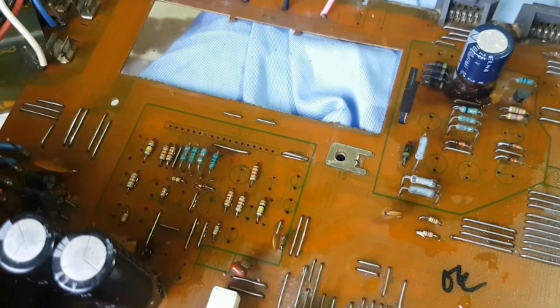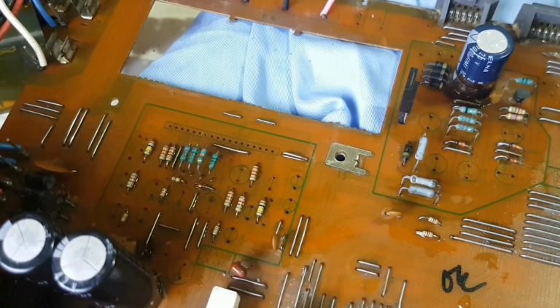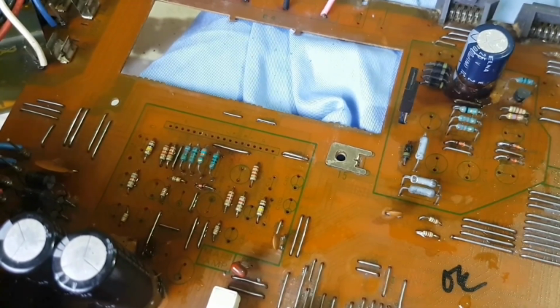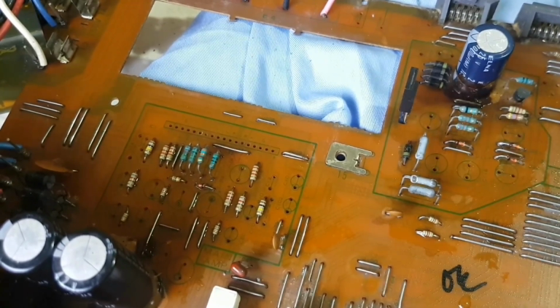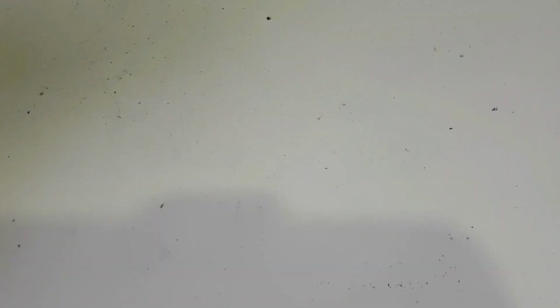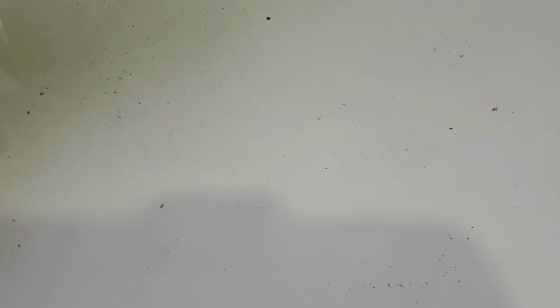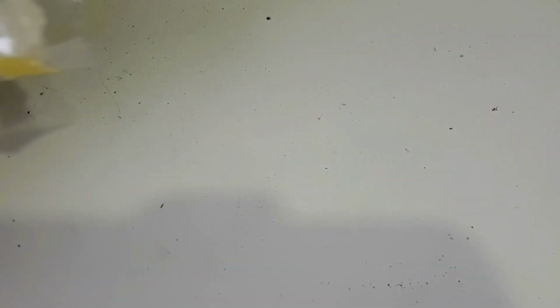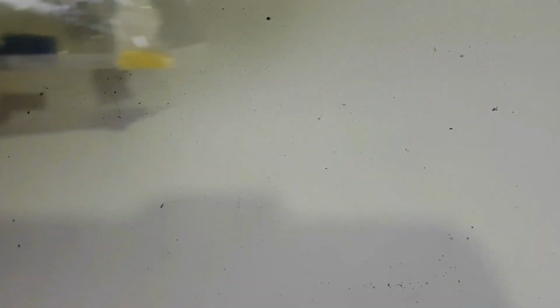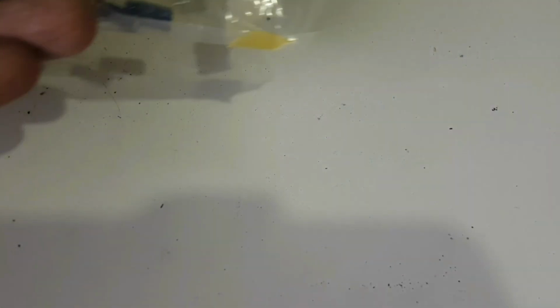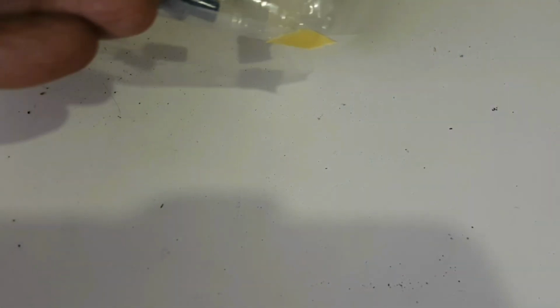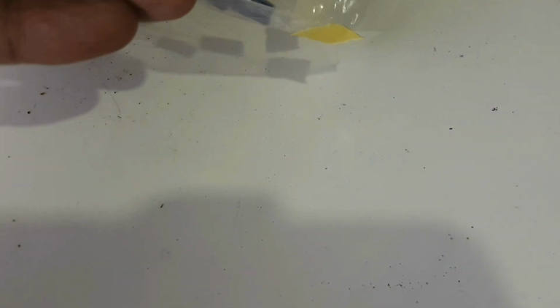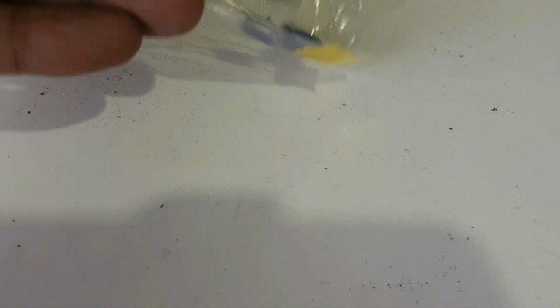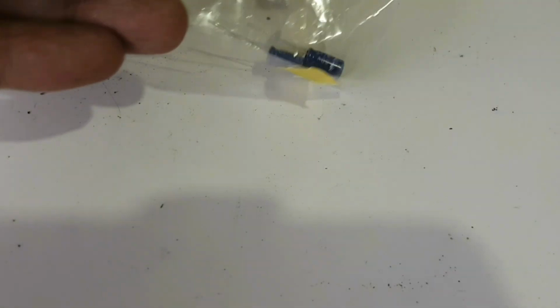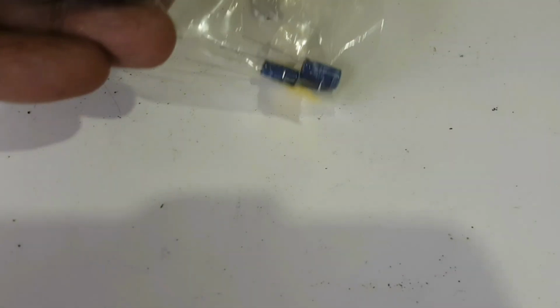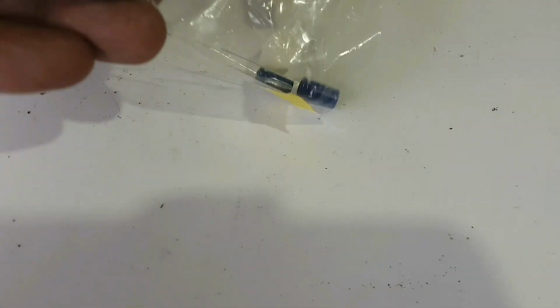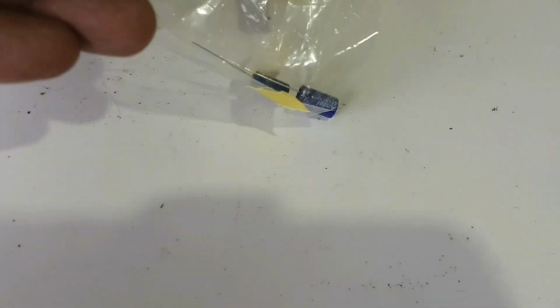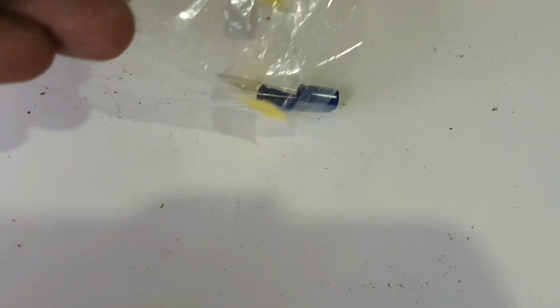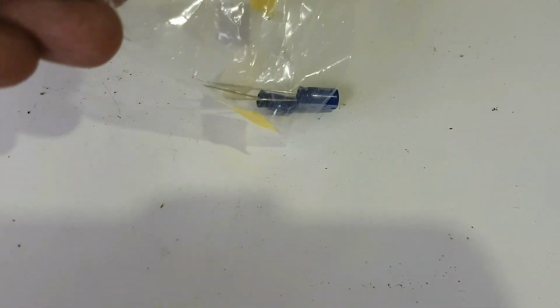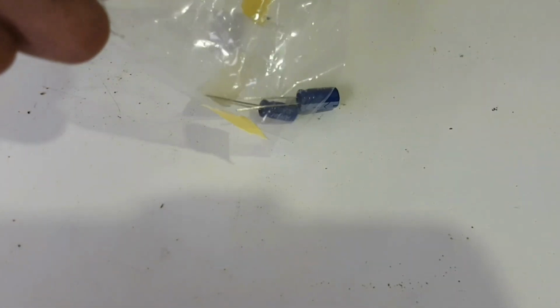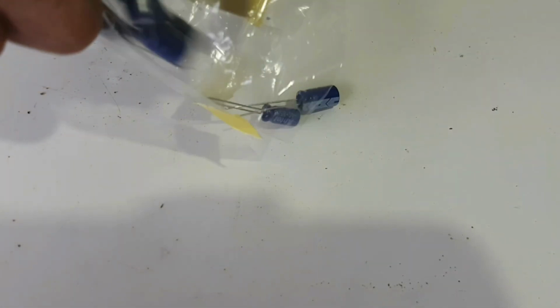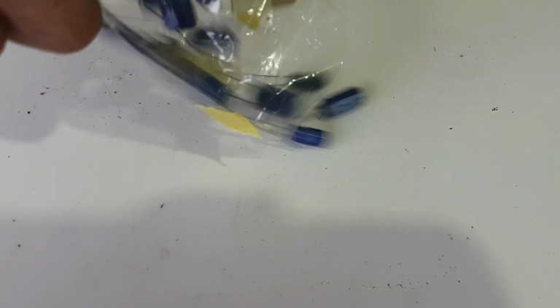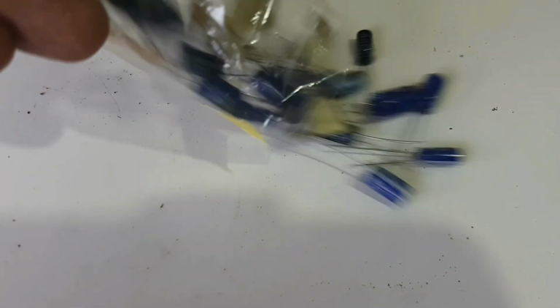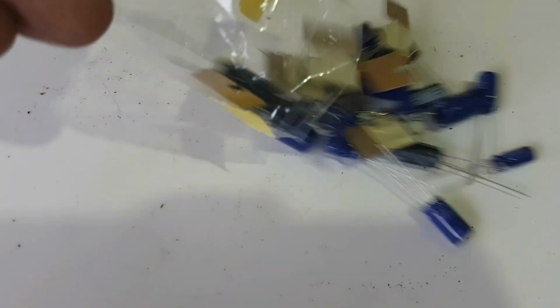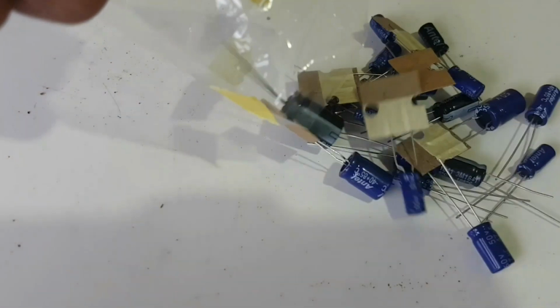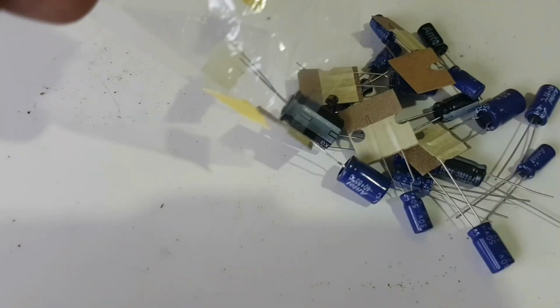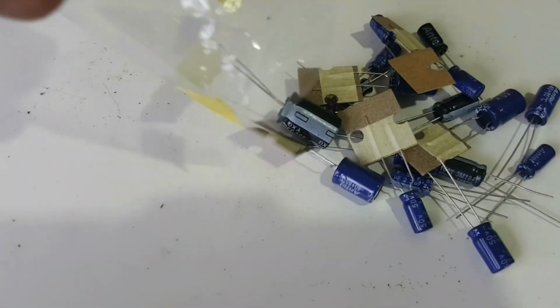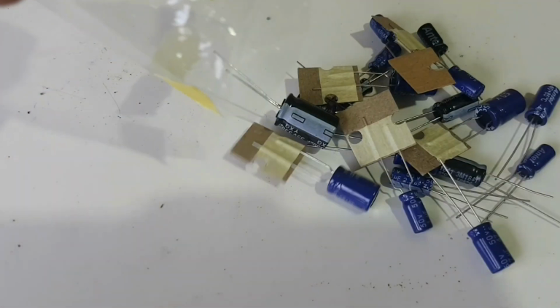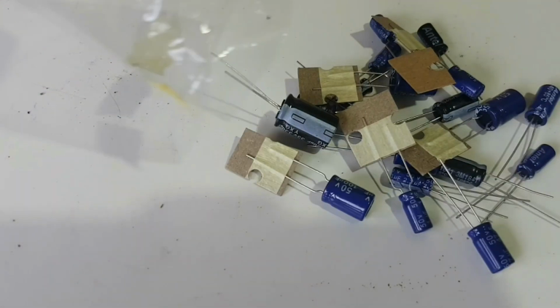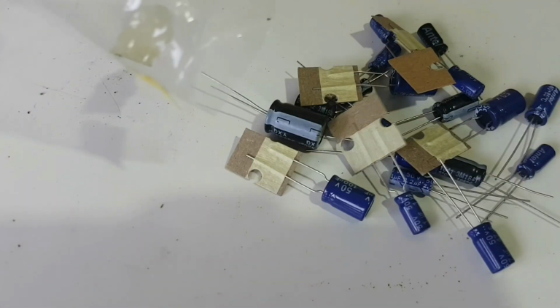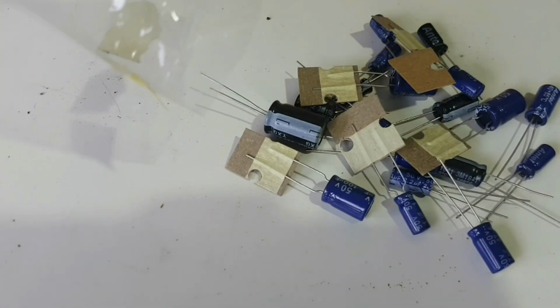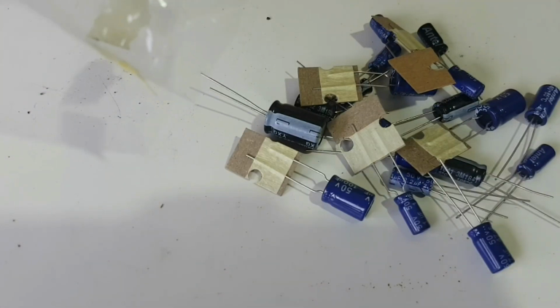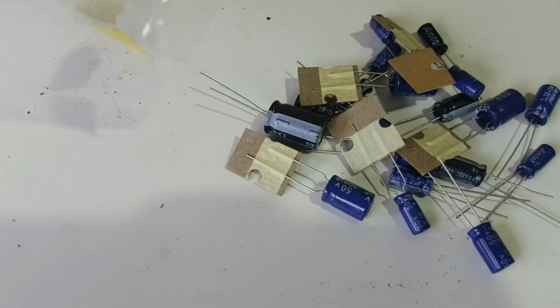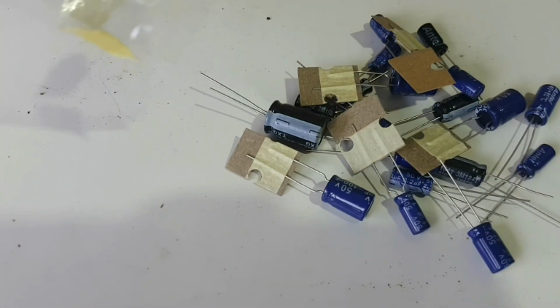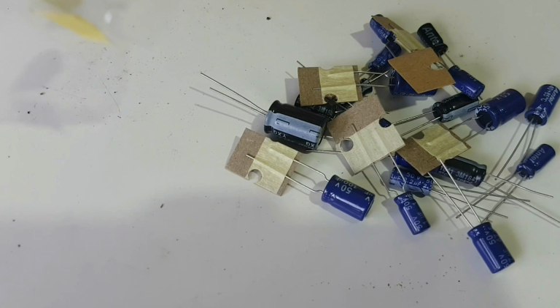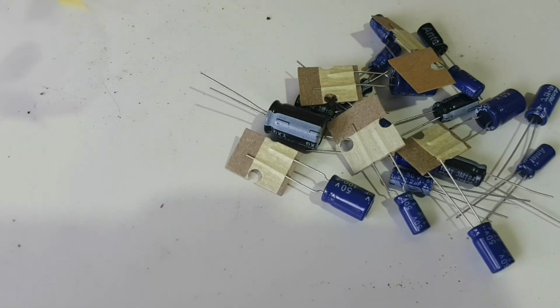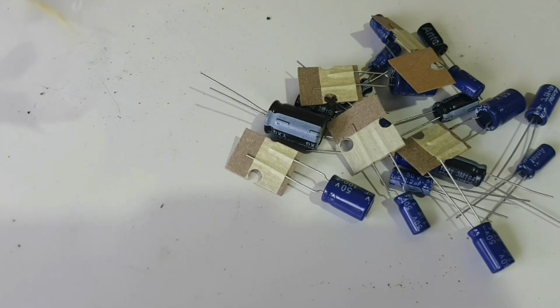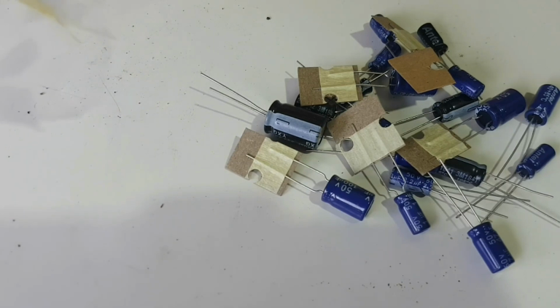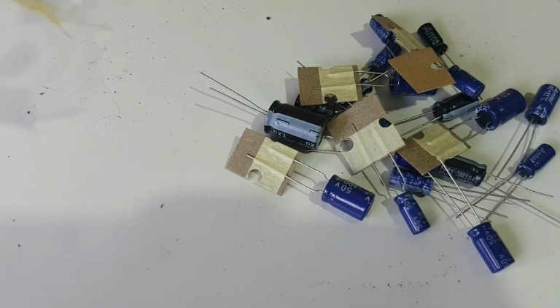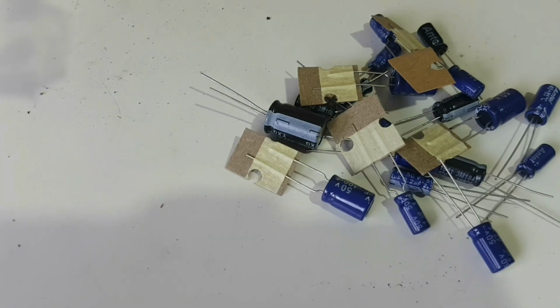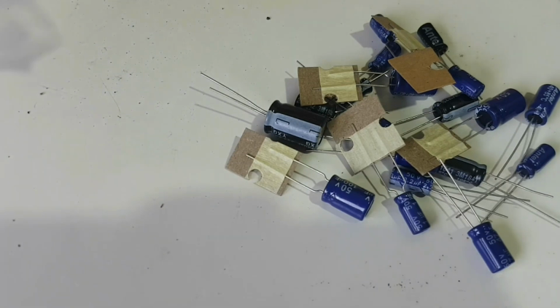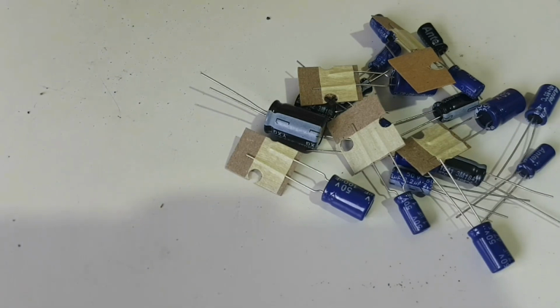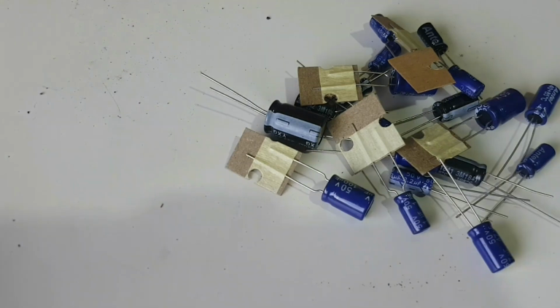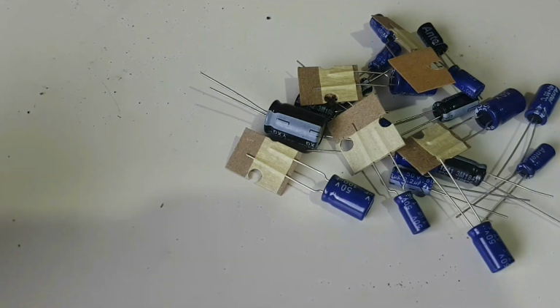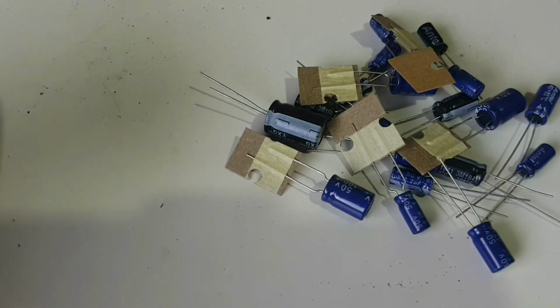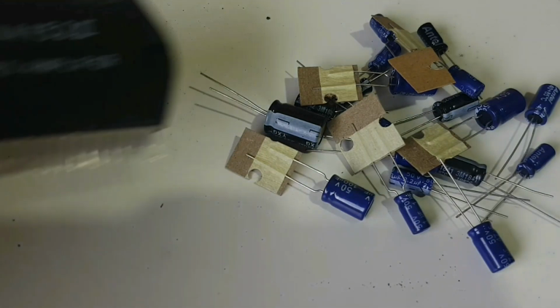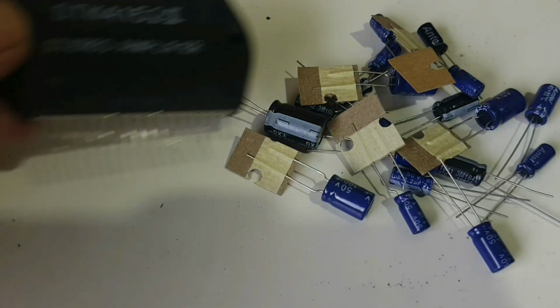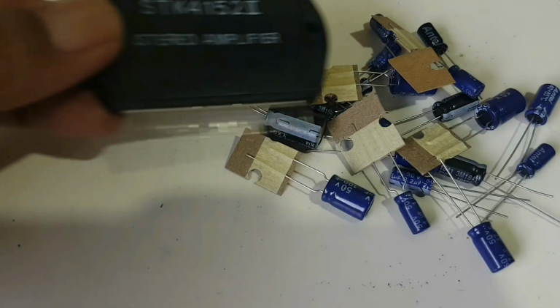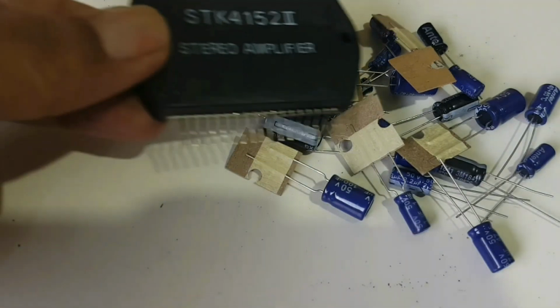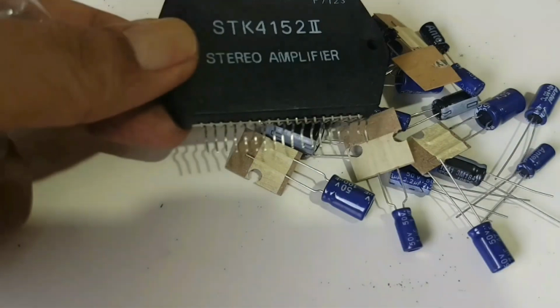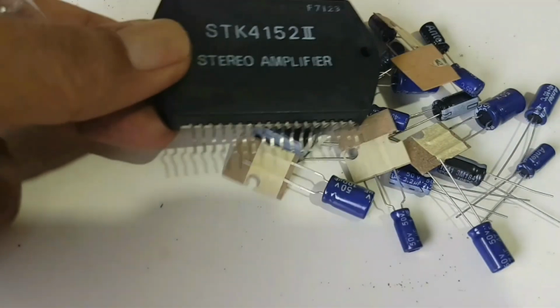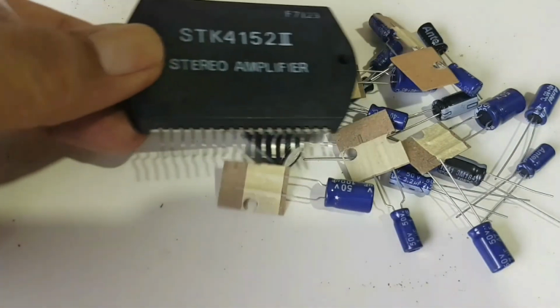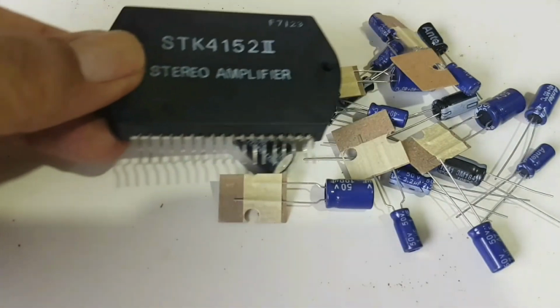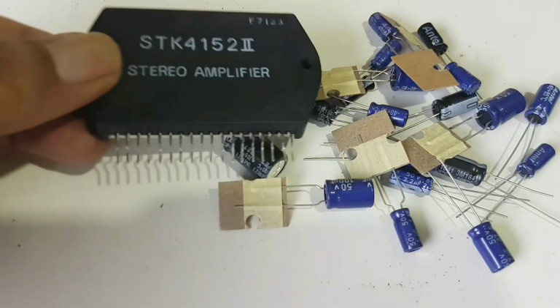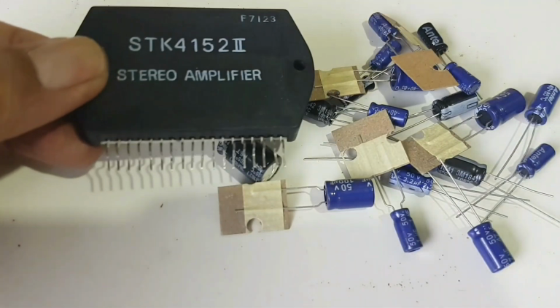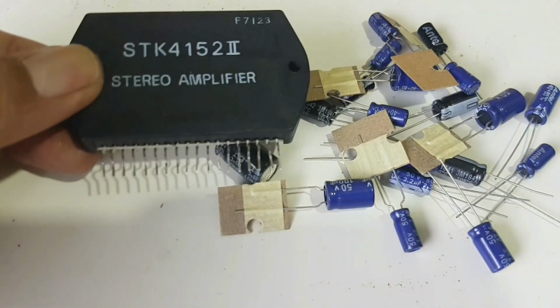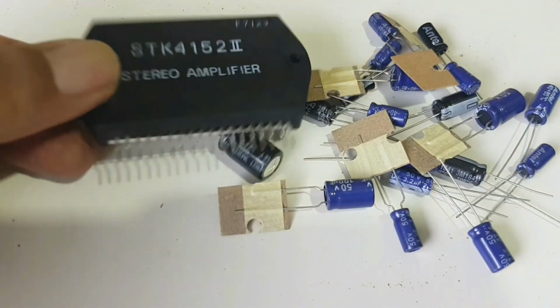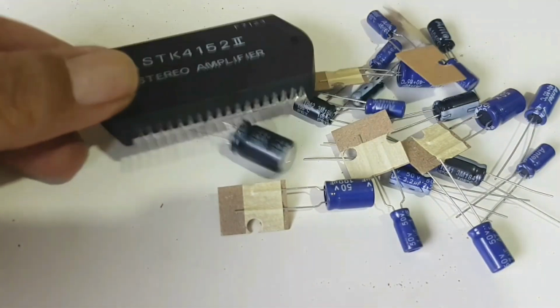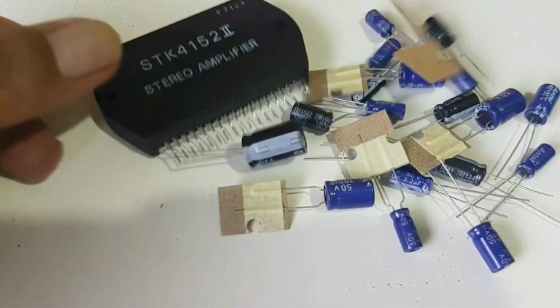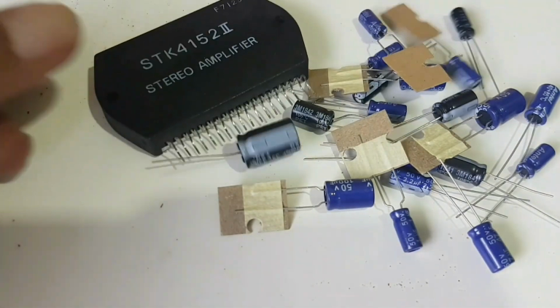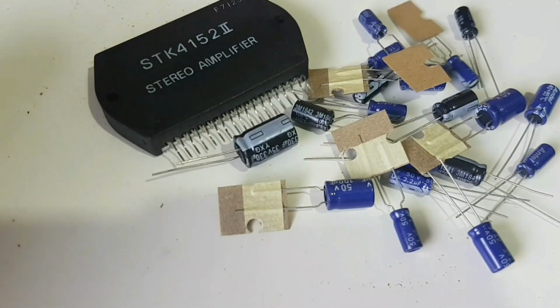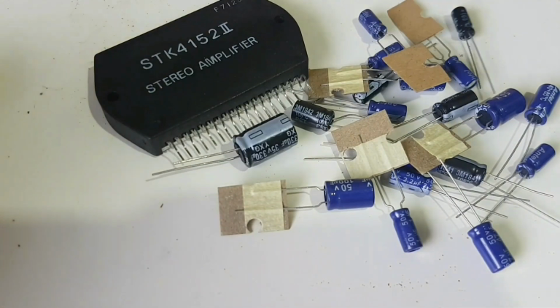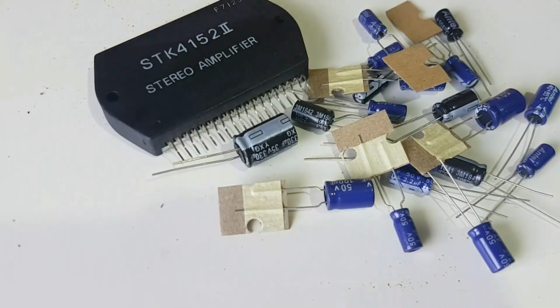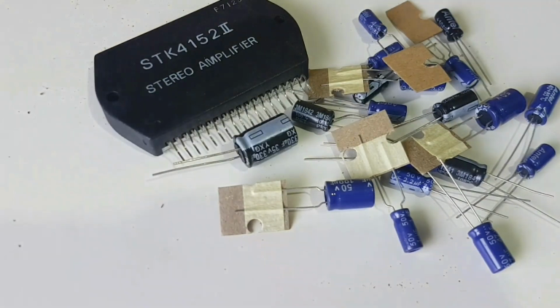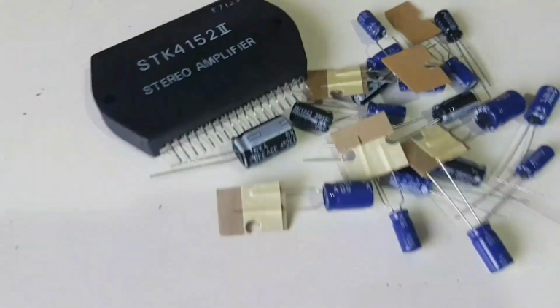The new 19 pieces of capacitors and STK4152 are ready to be soldered.